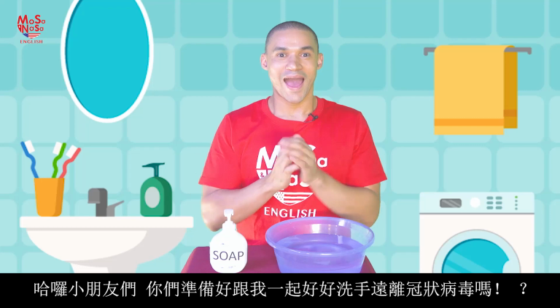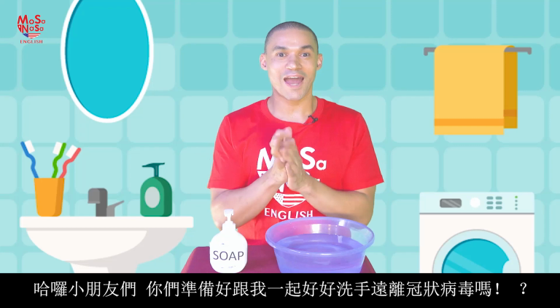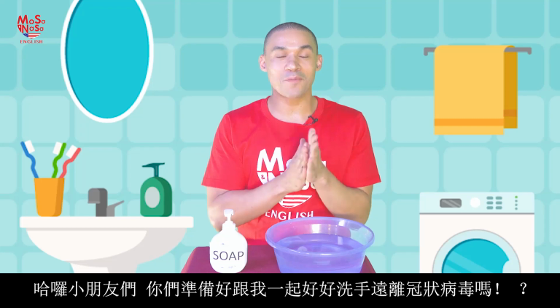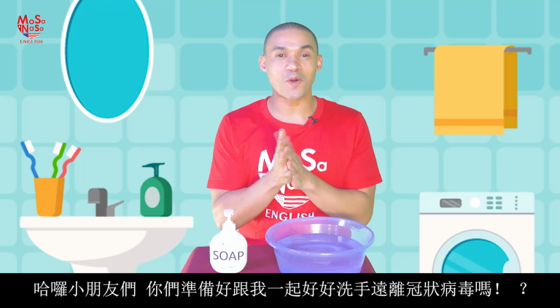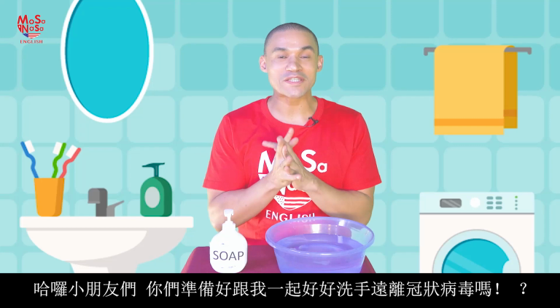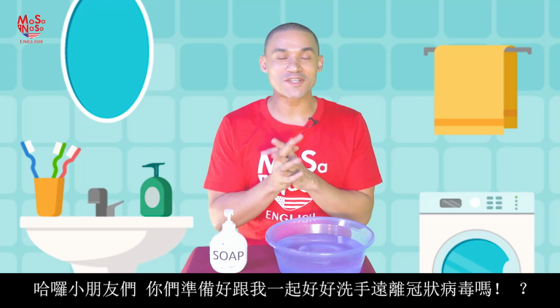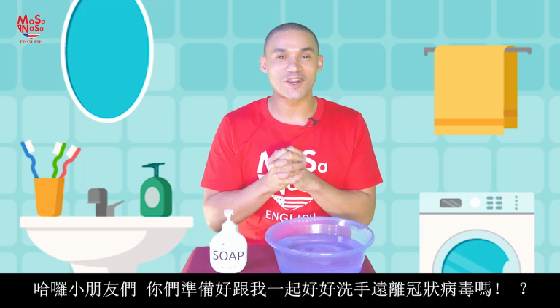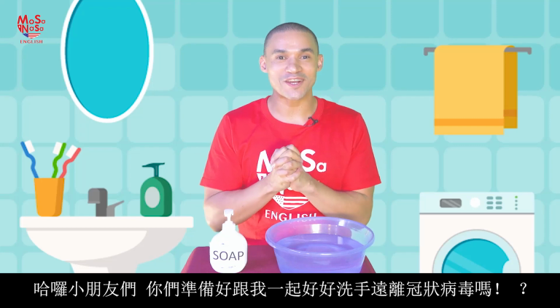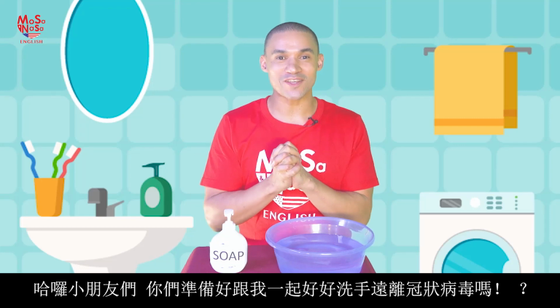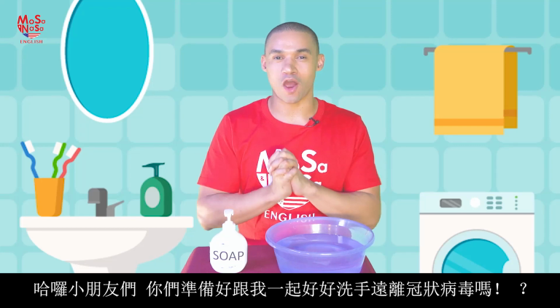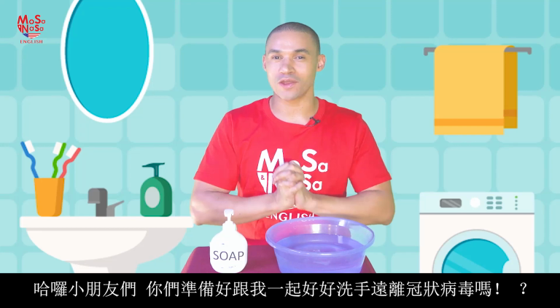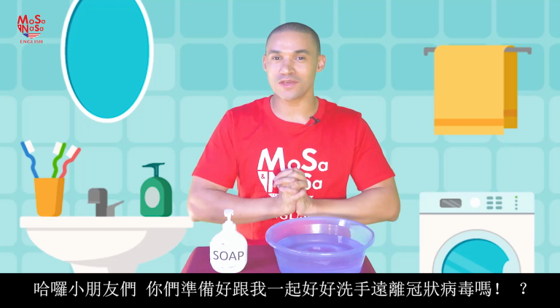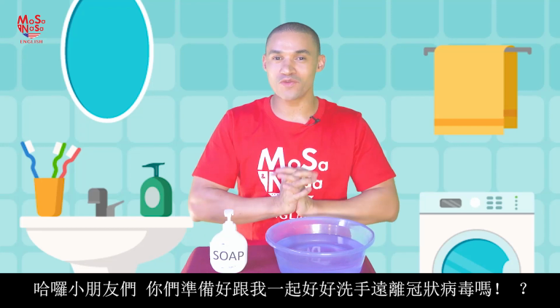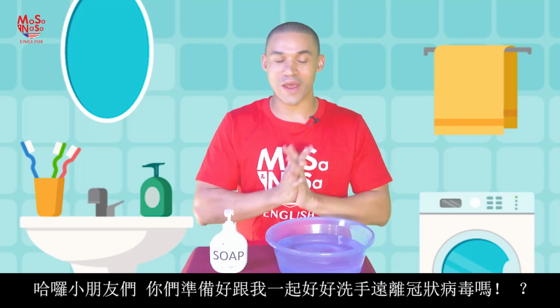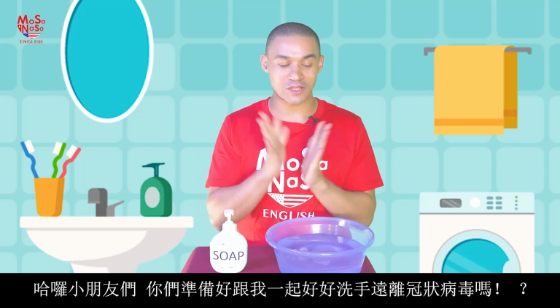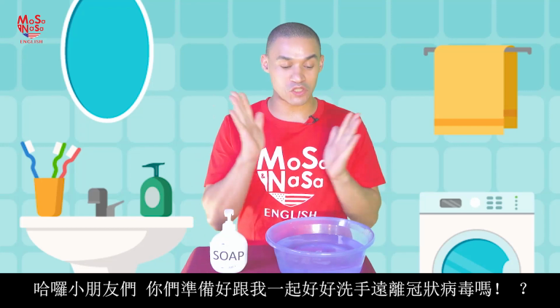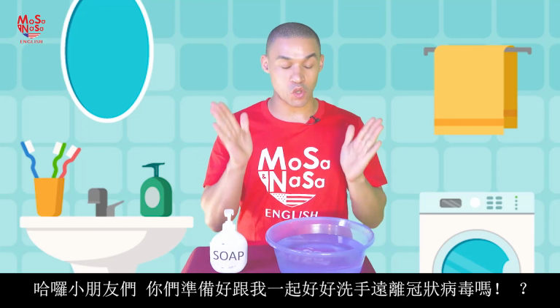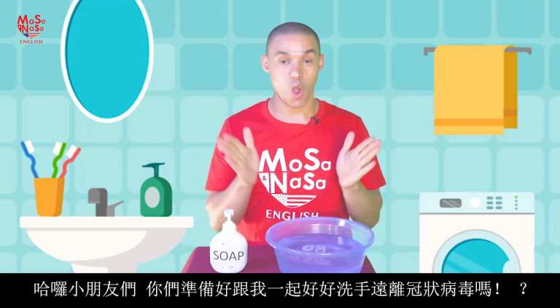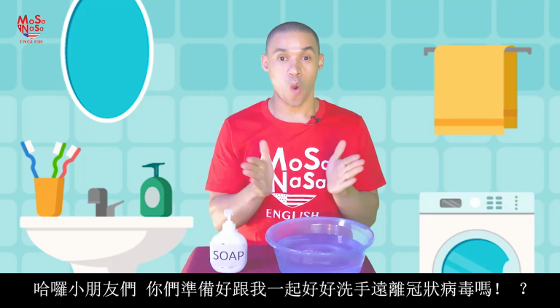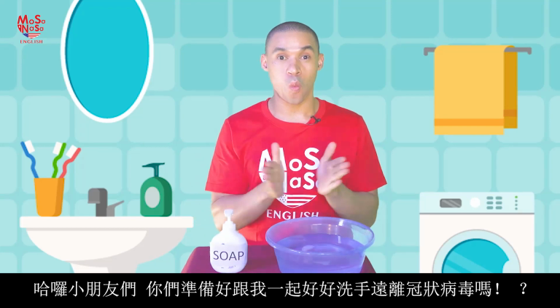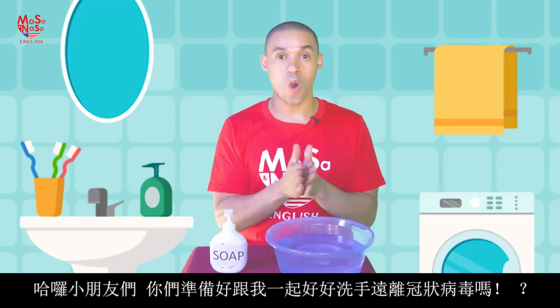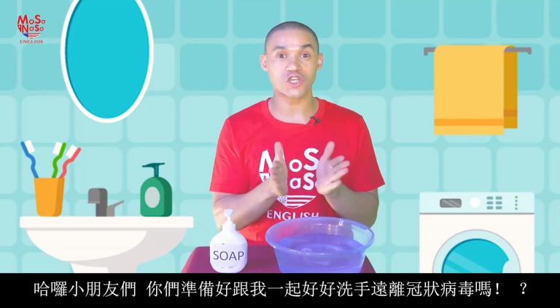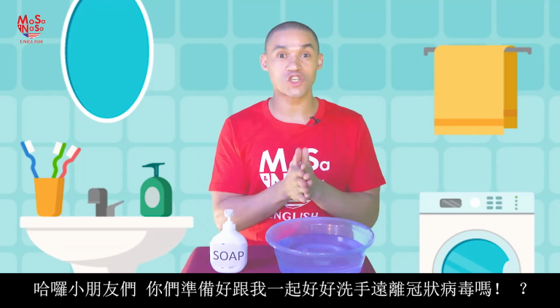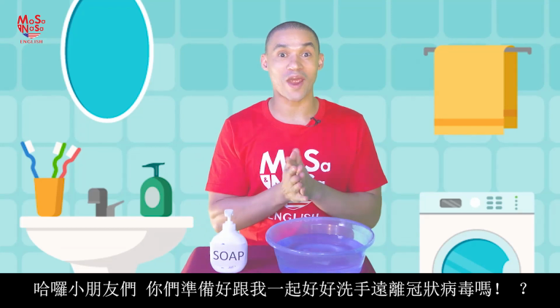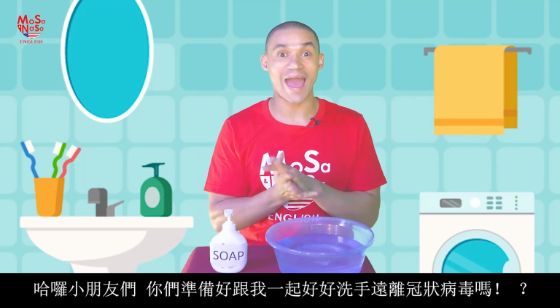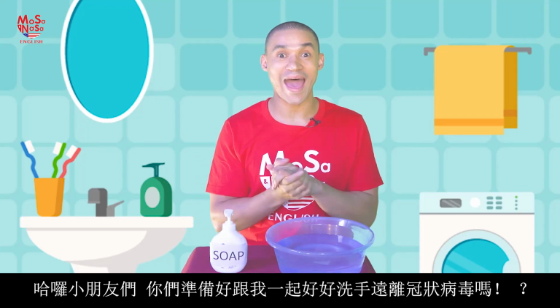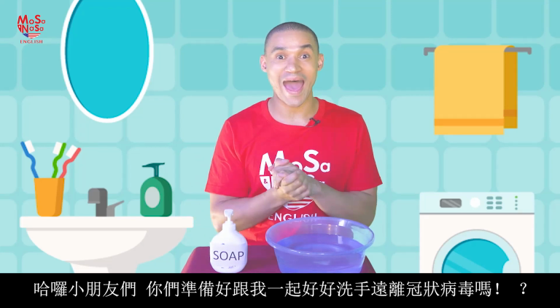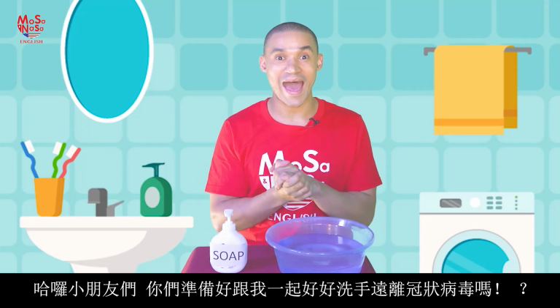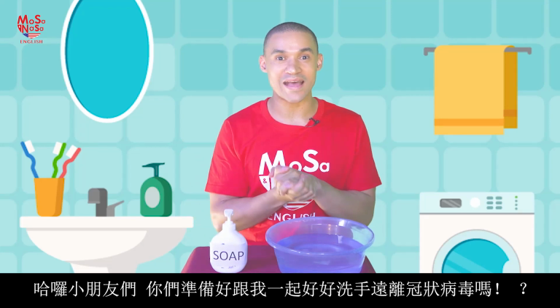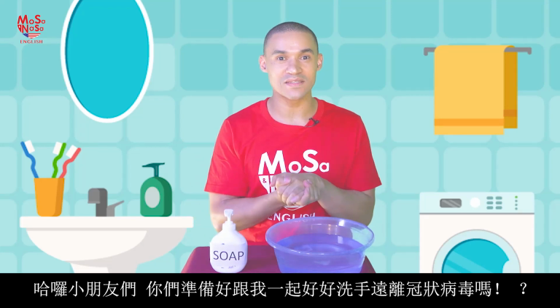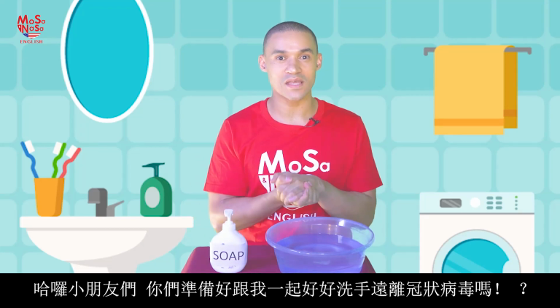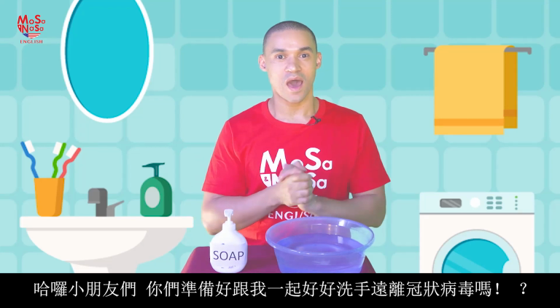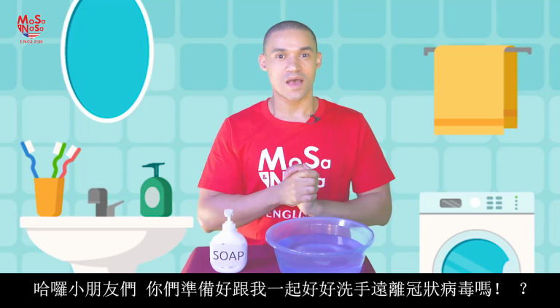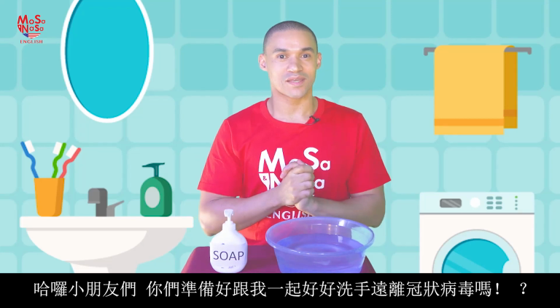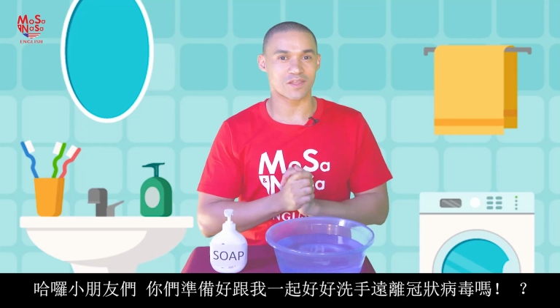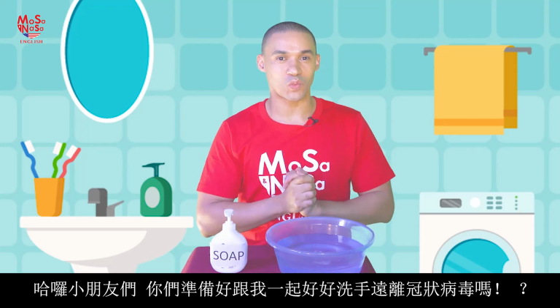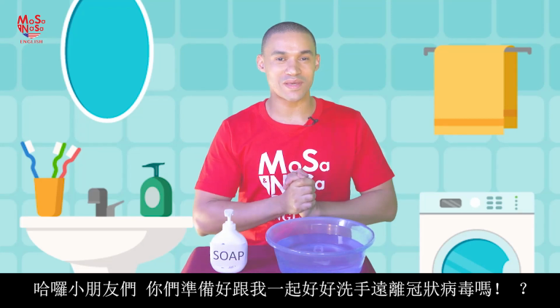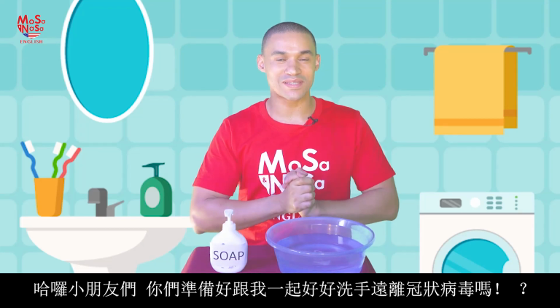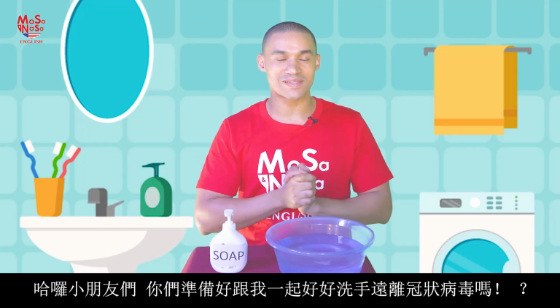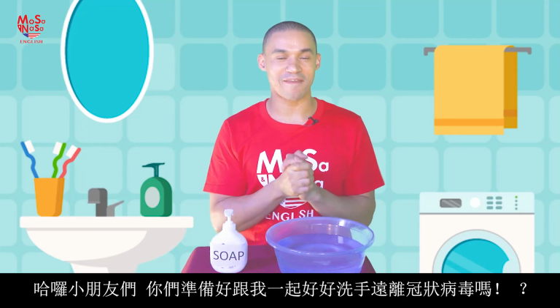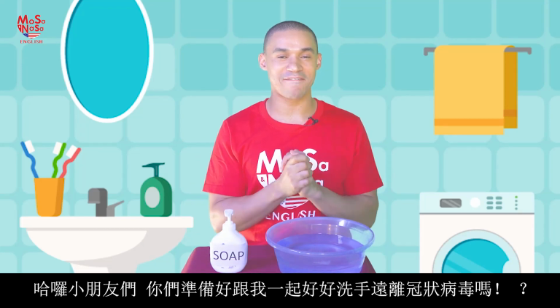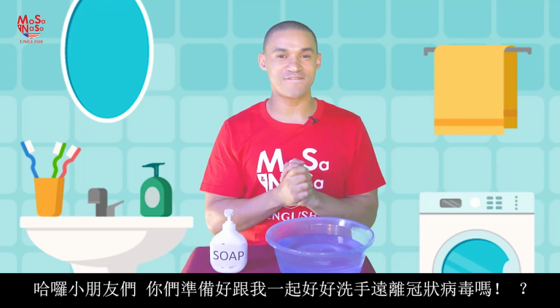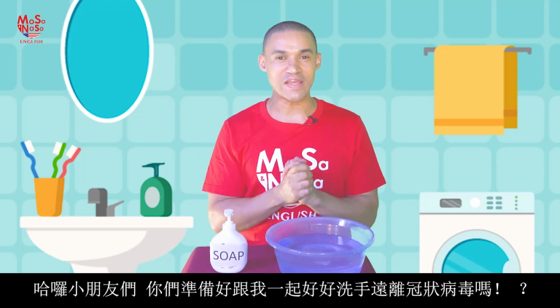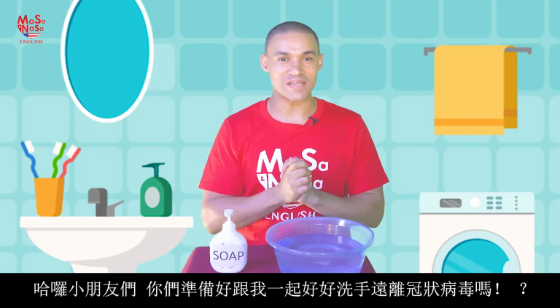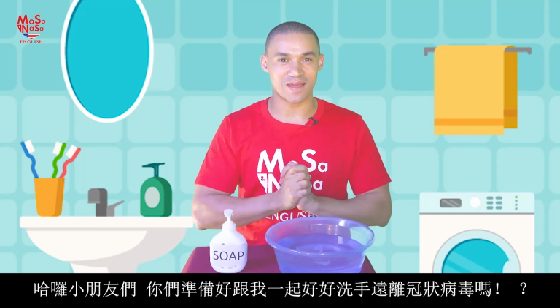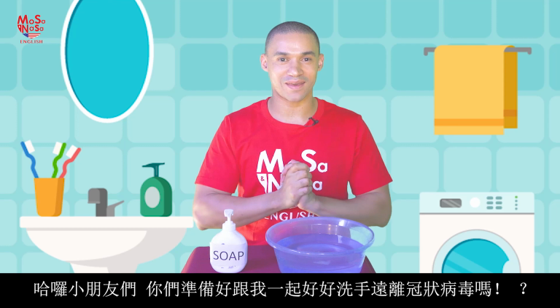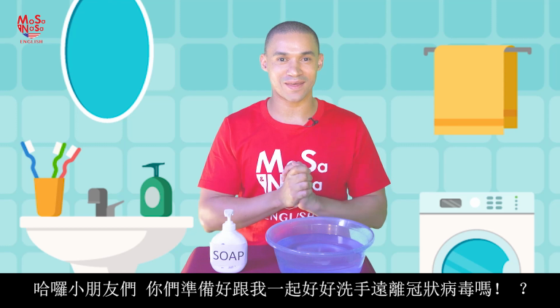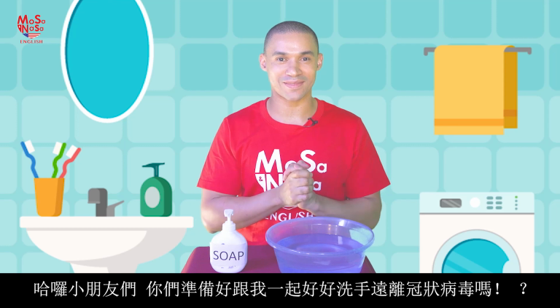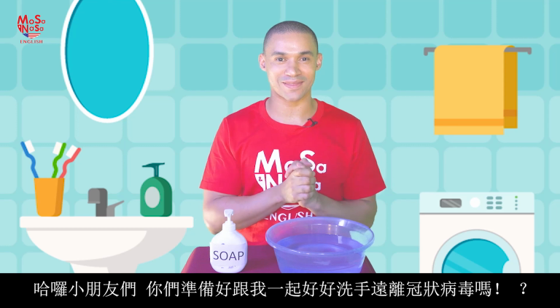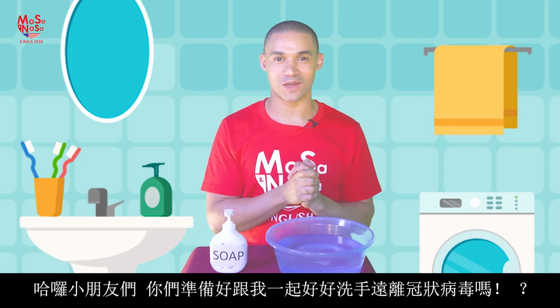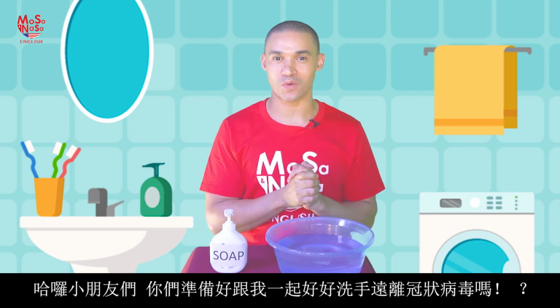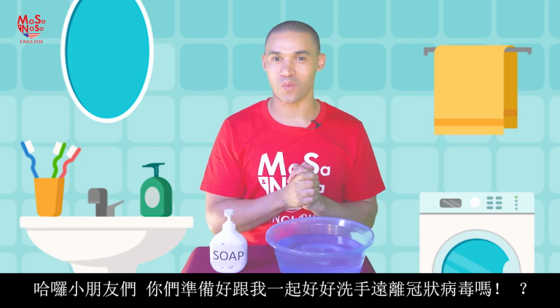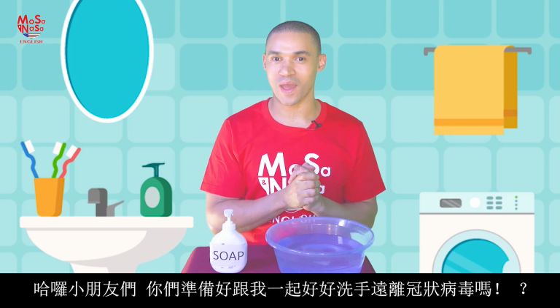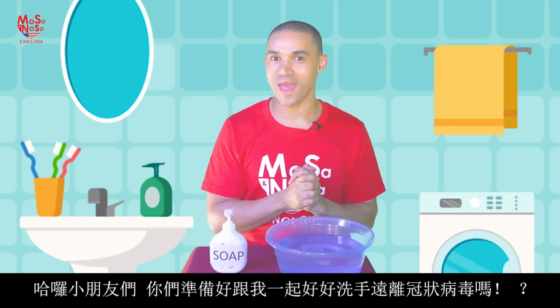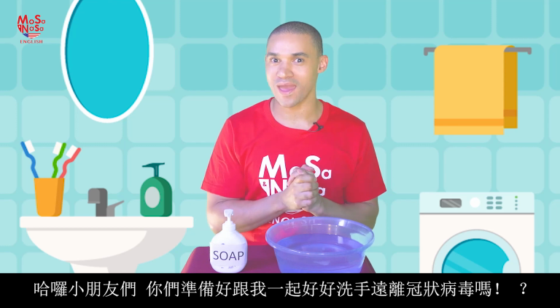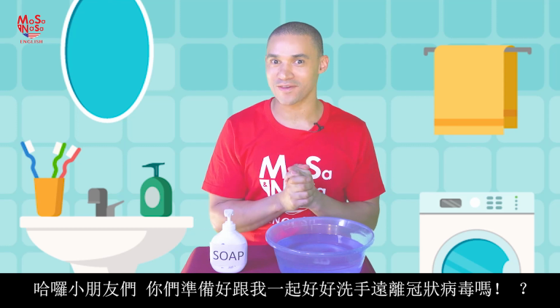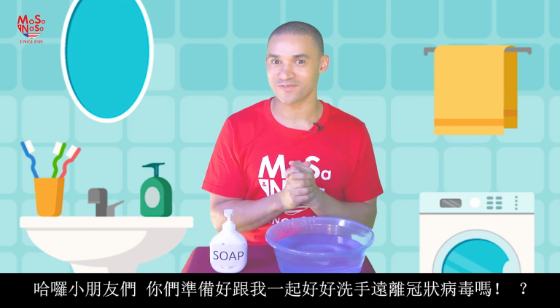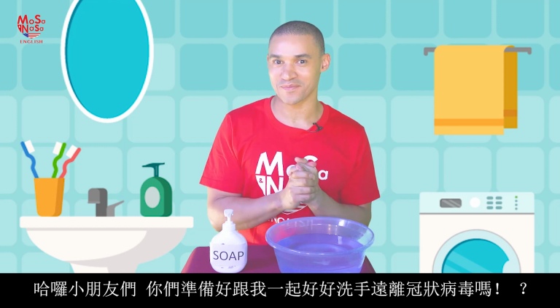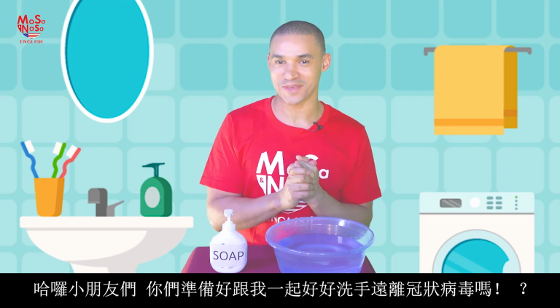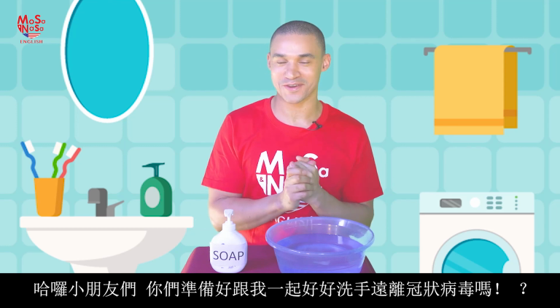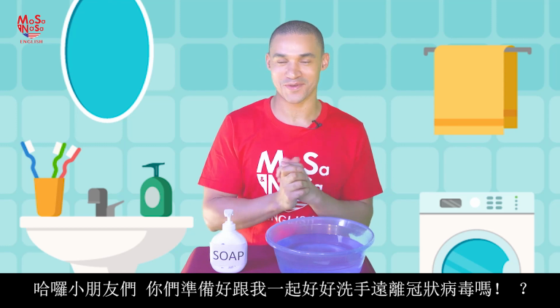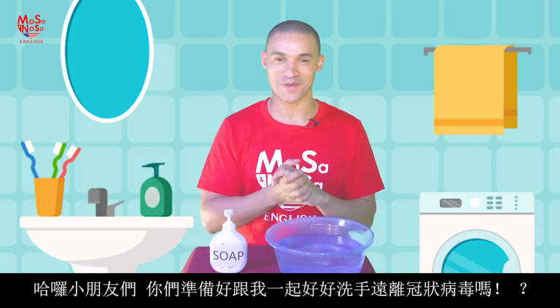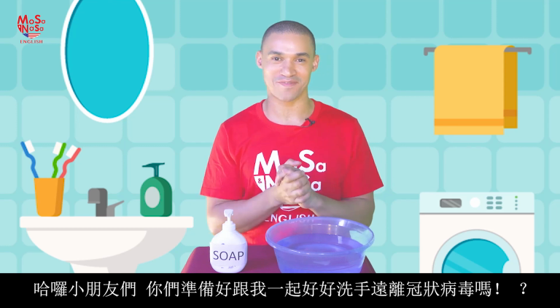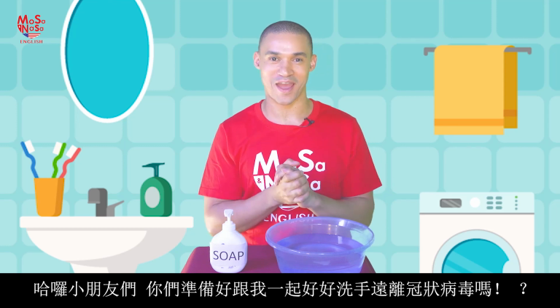Hello boys and girls, are you ready to wash your hands so that we stay fit and healthy, away from the coronavirus?